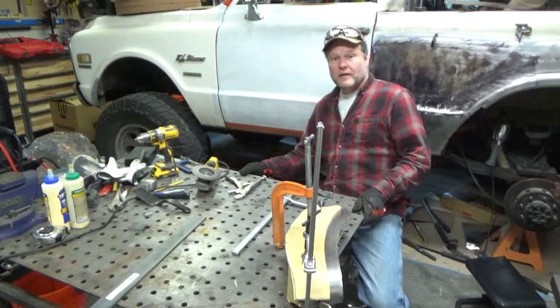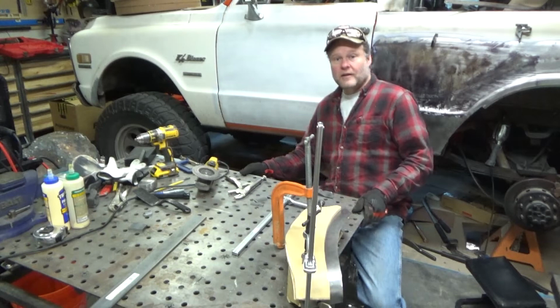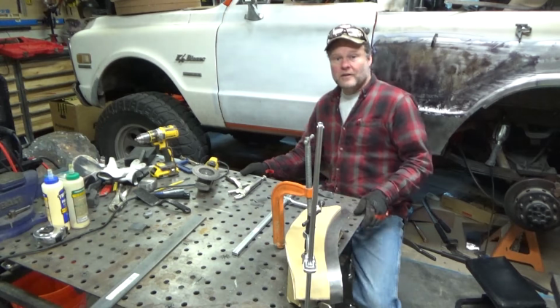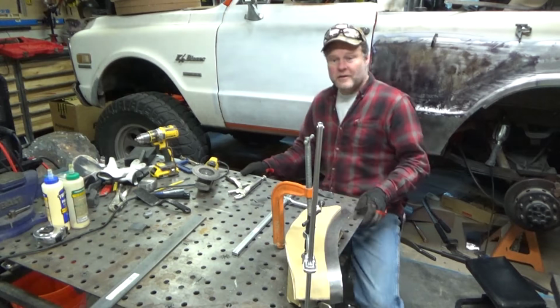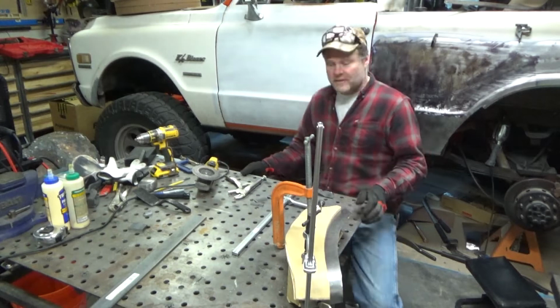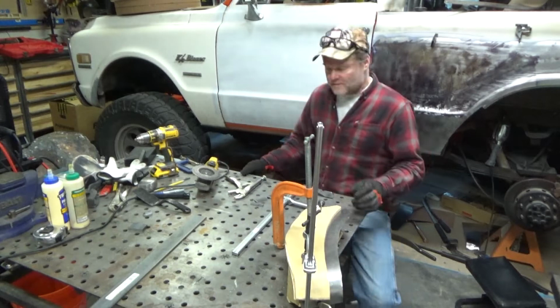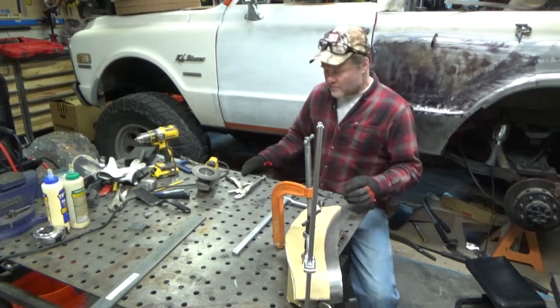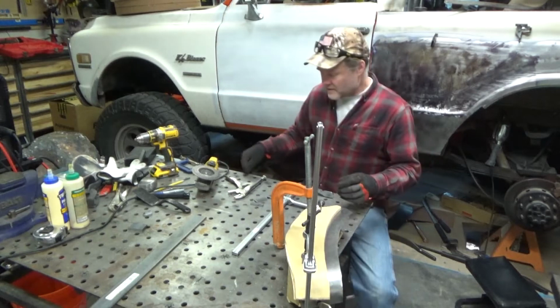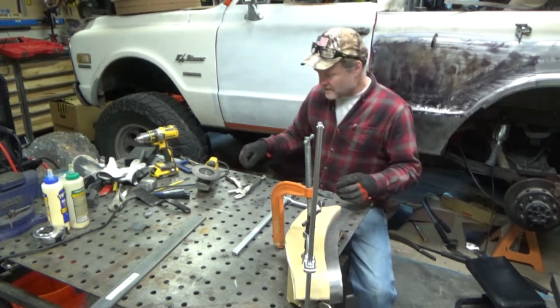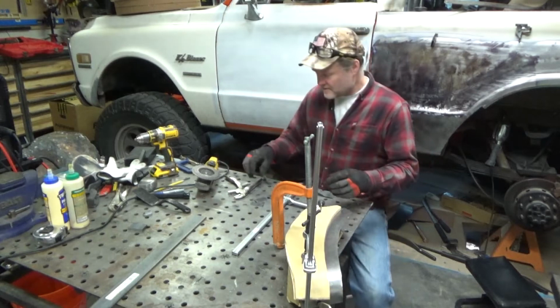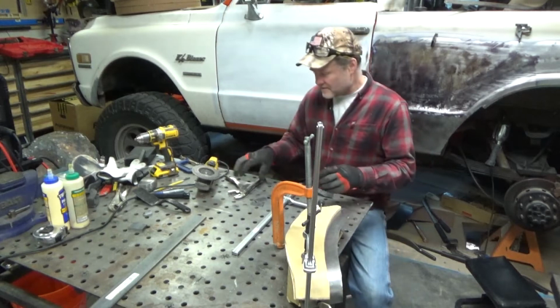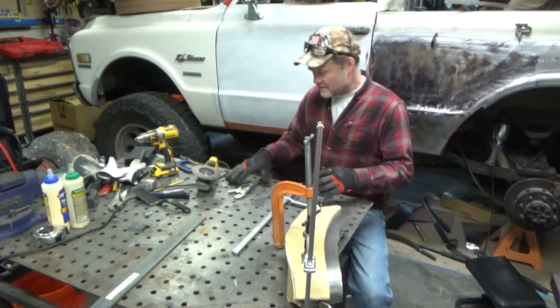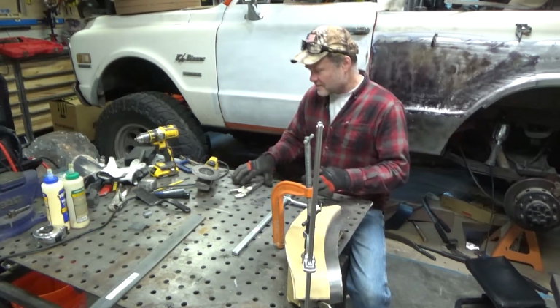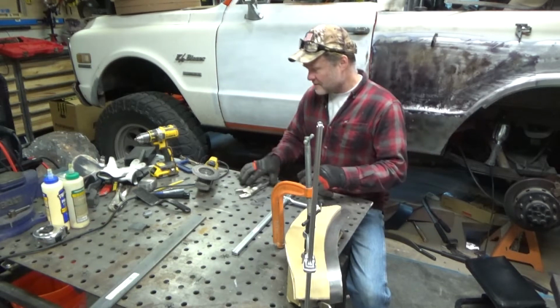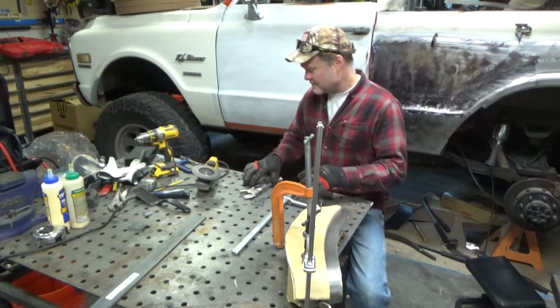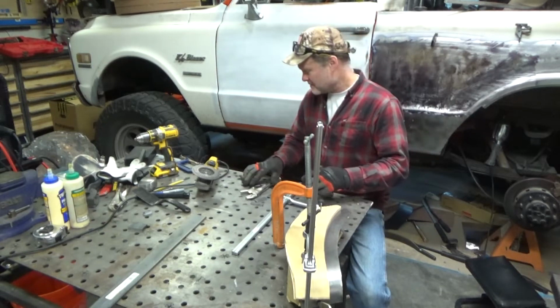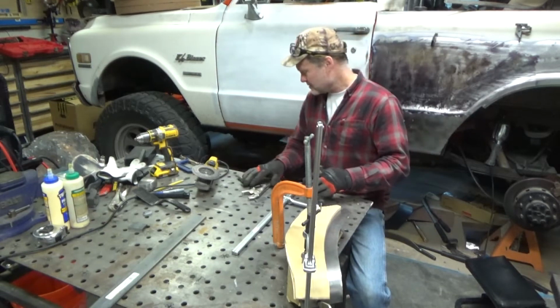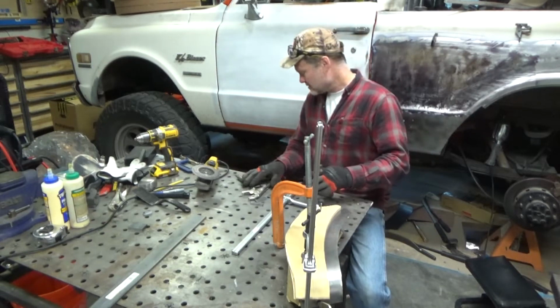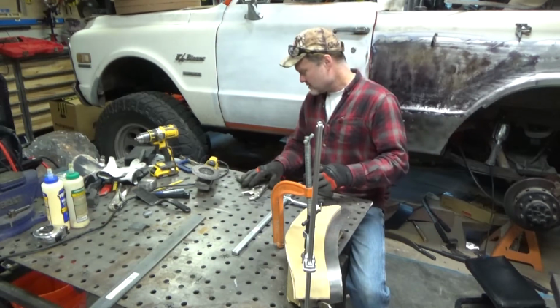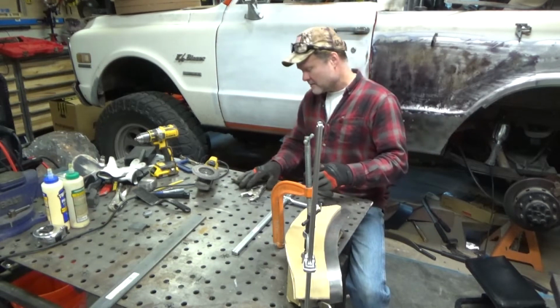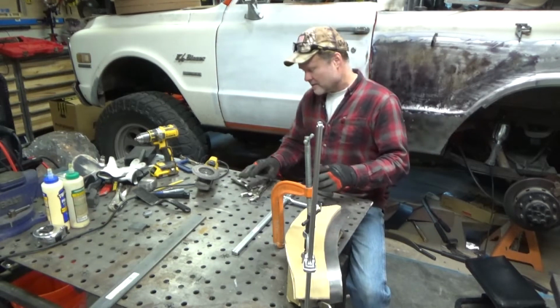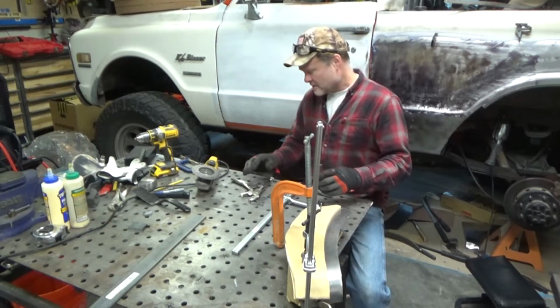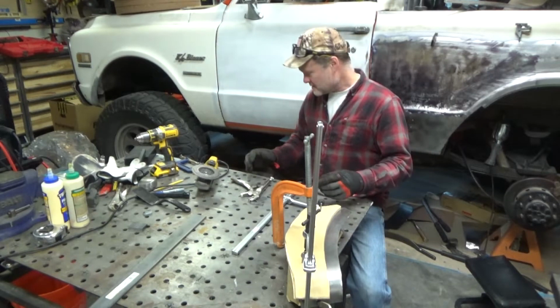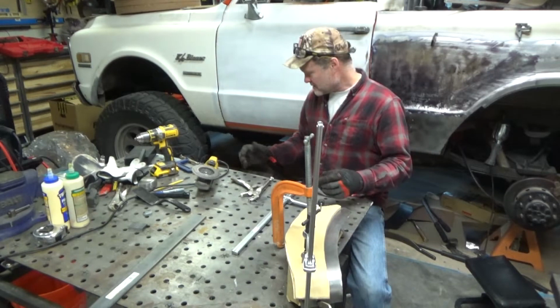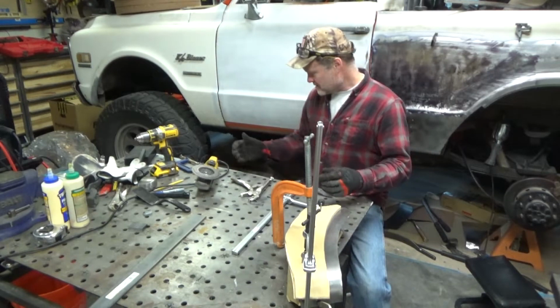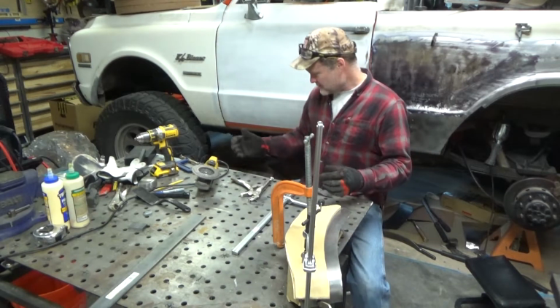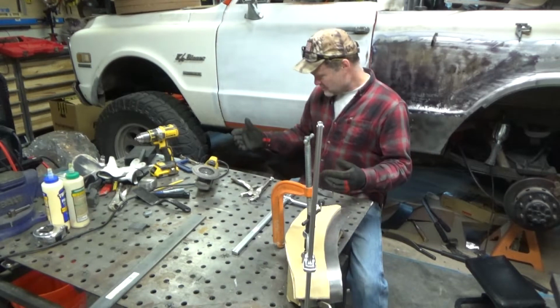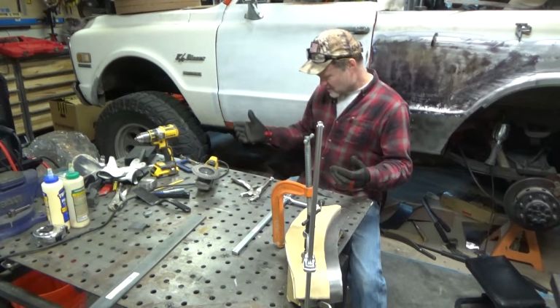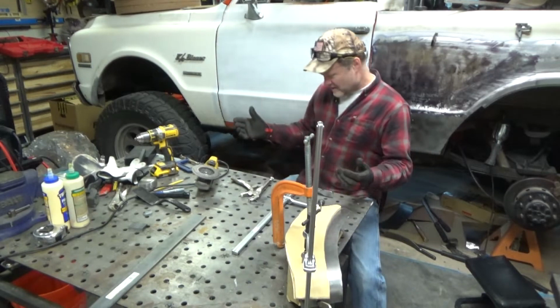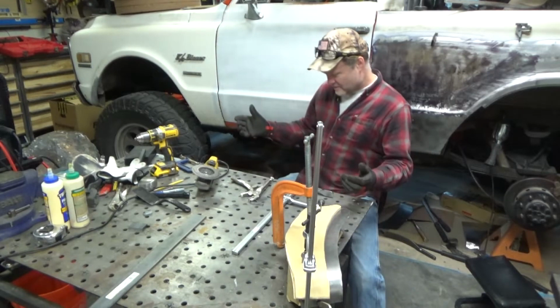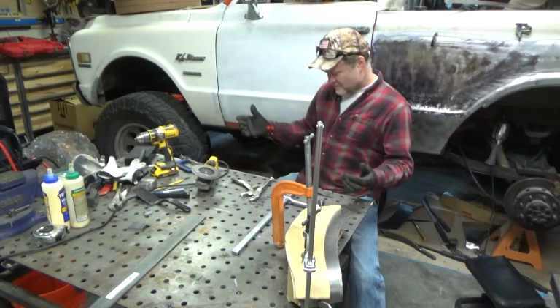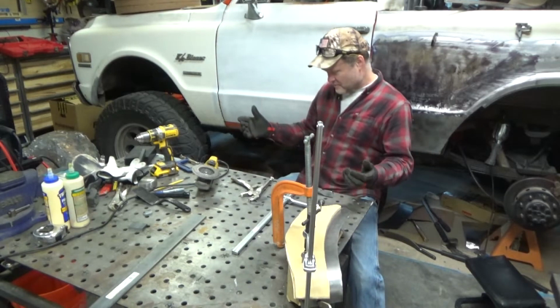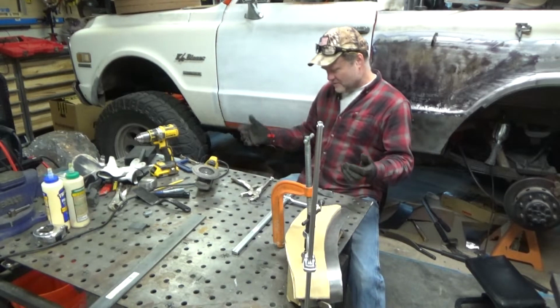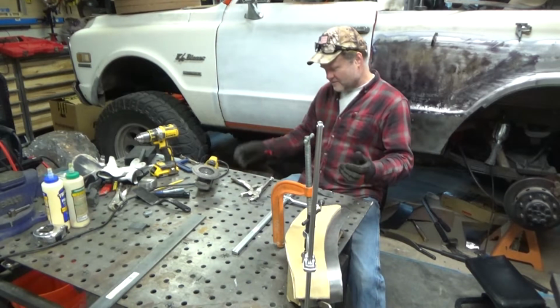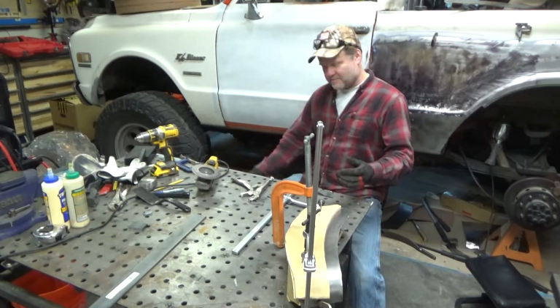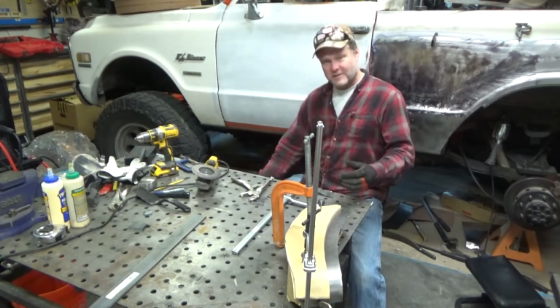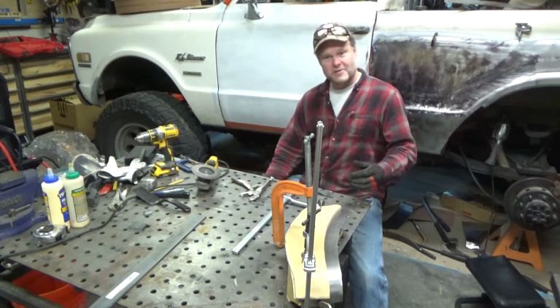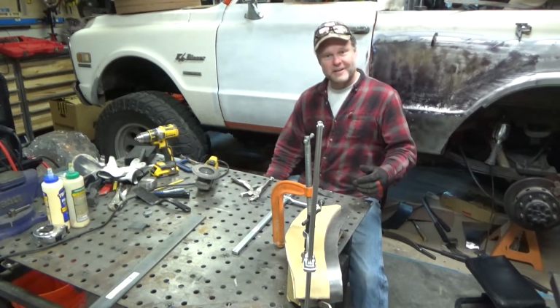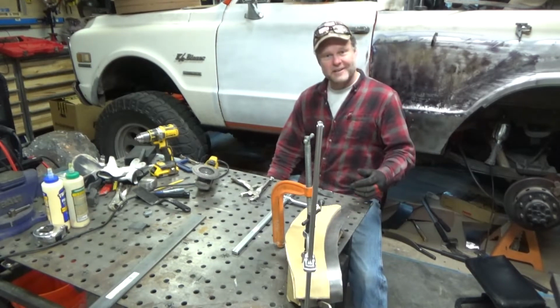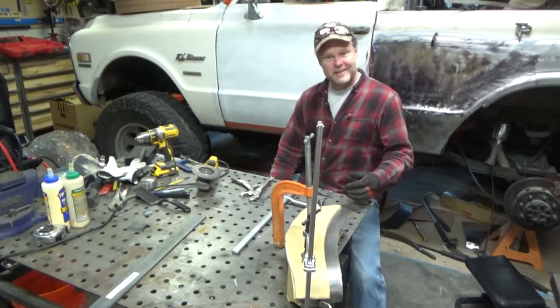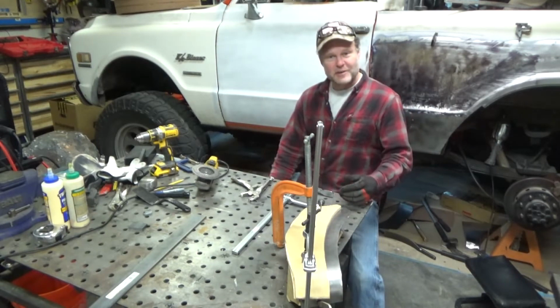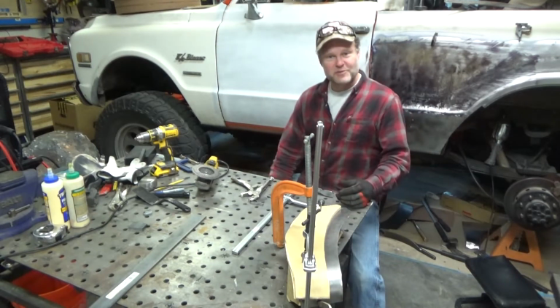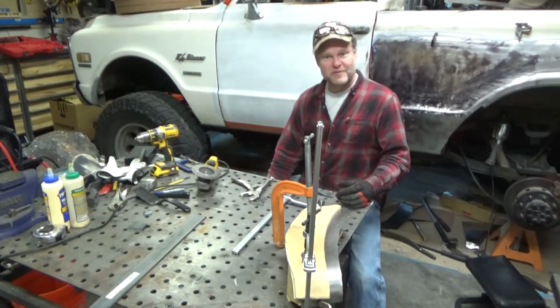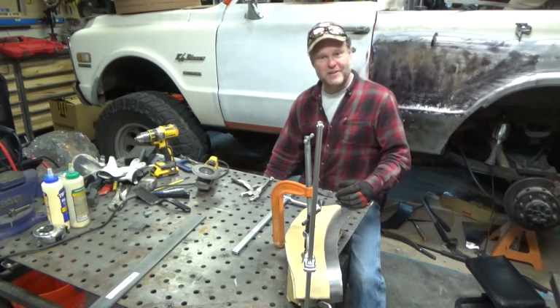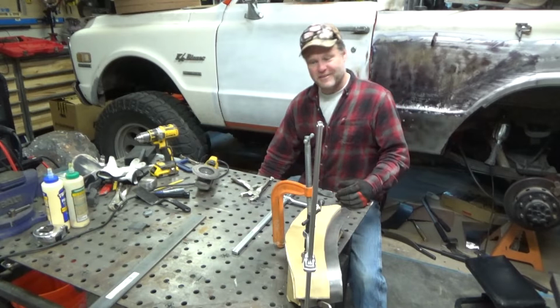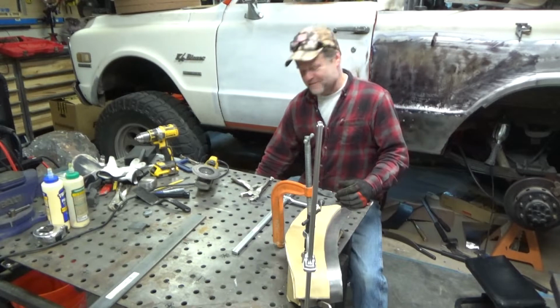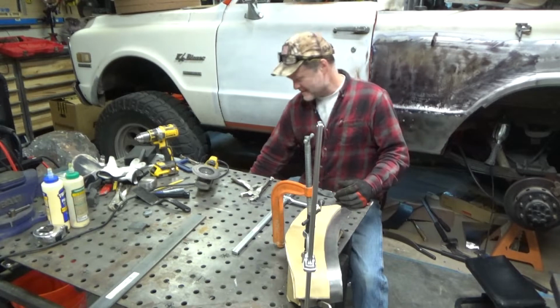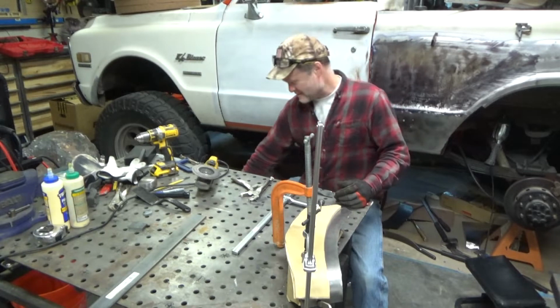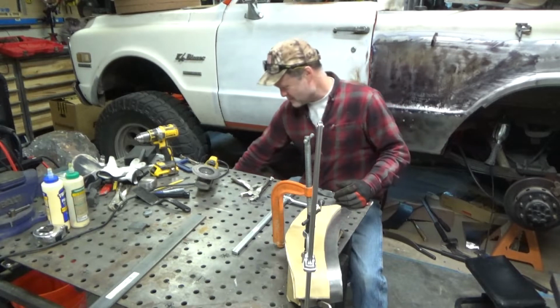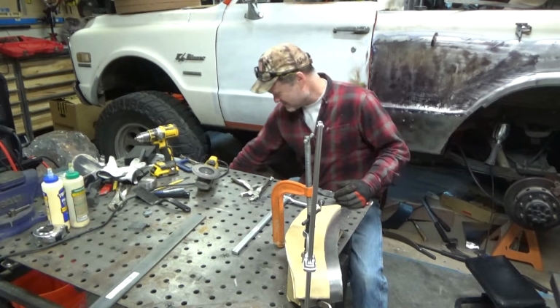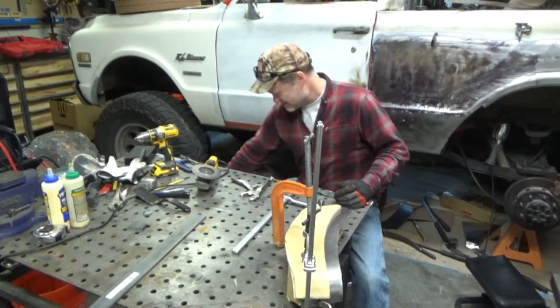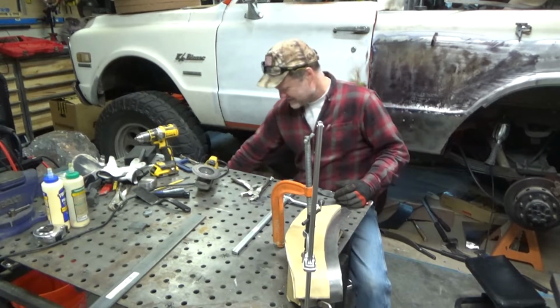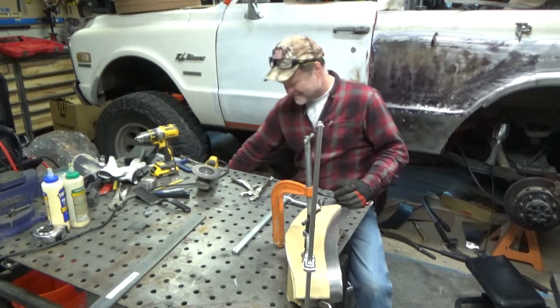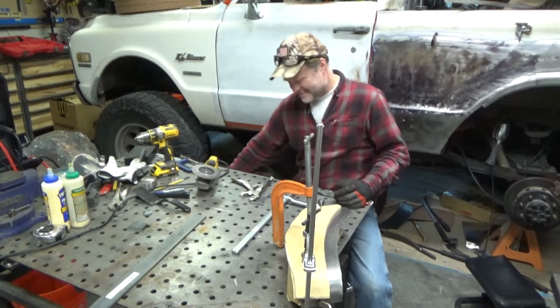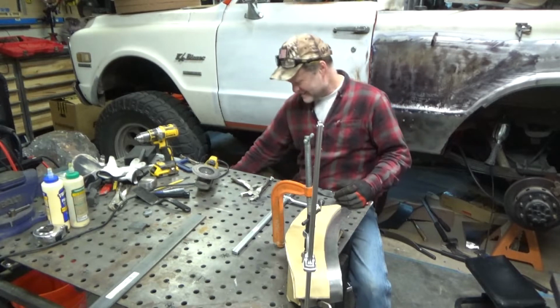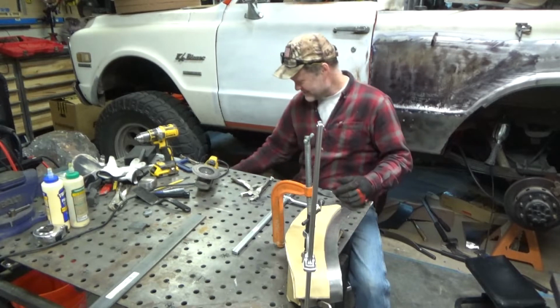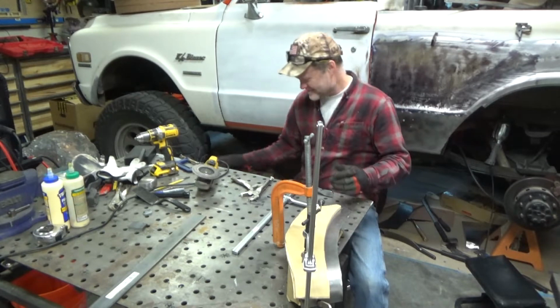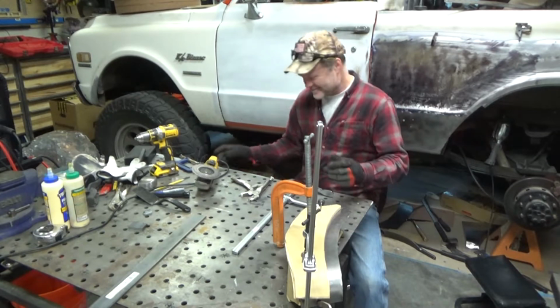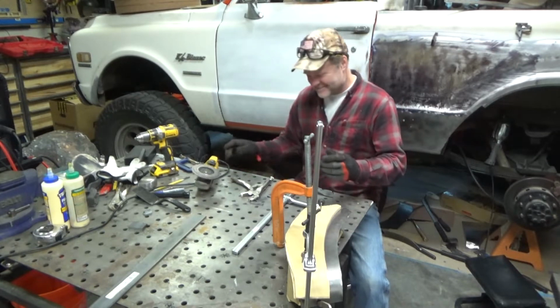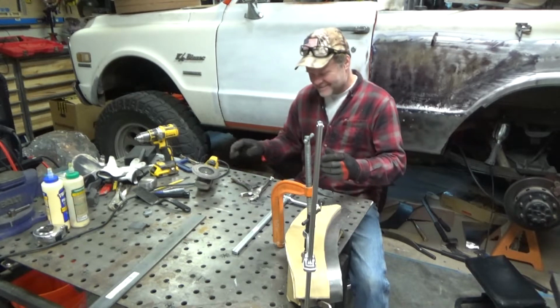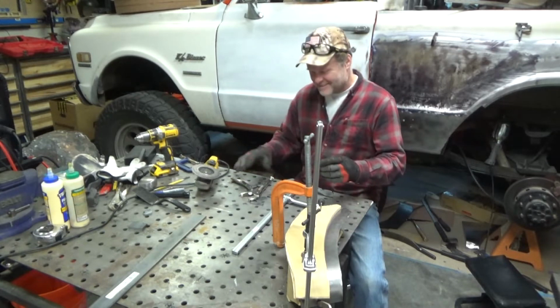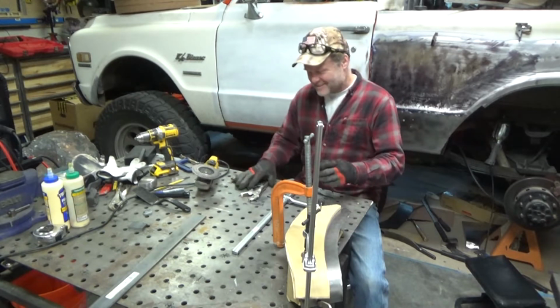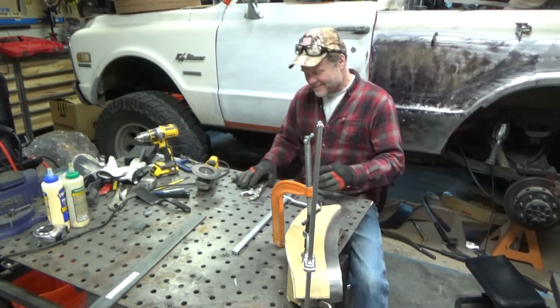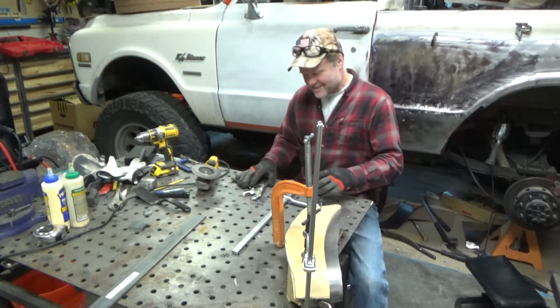Alright, so my next... it seems like every time I start the video I got clamps falling off the table. So, alright.